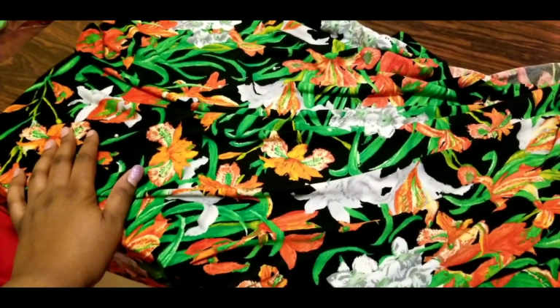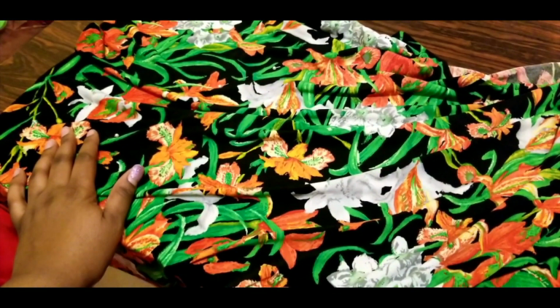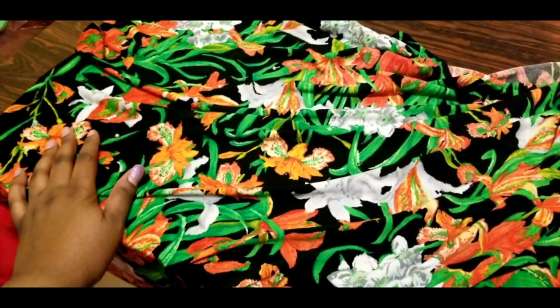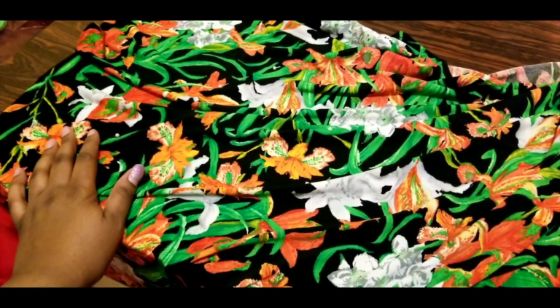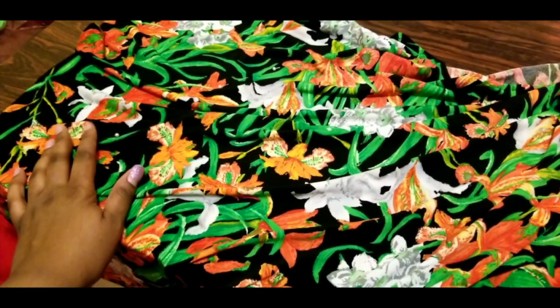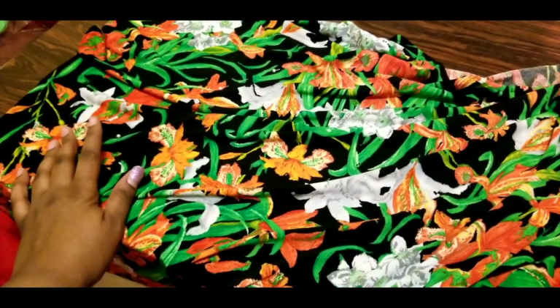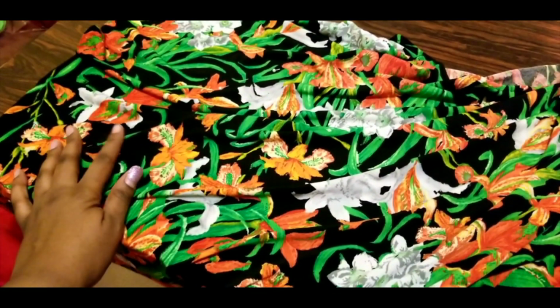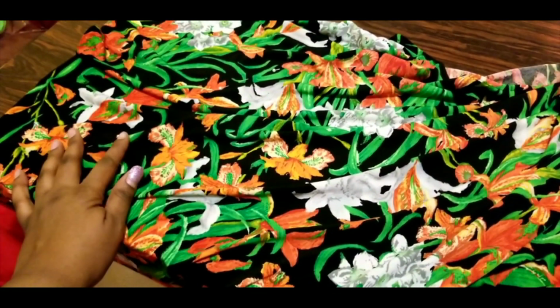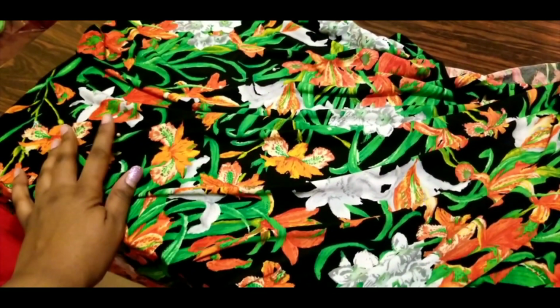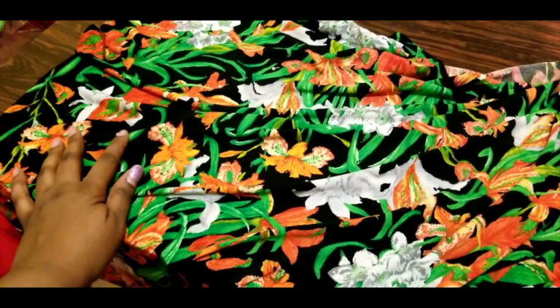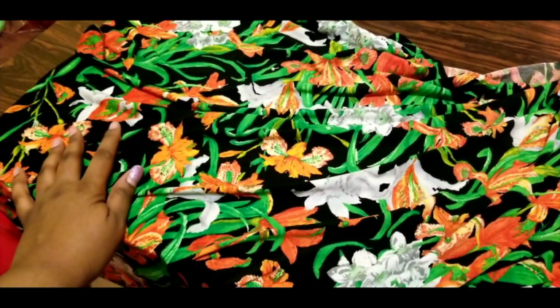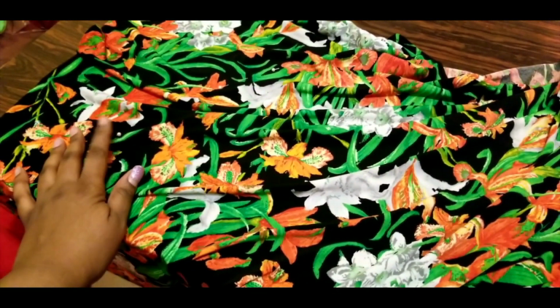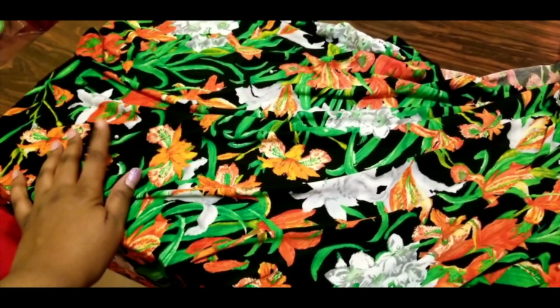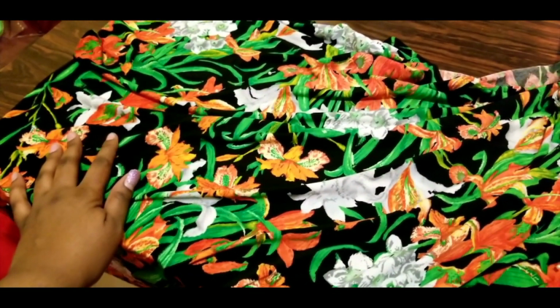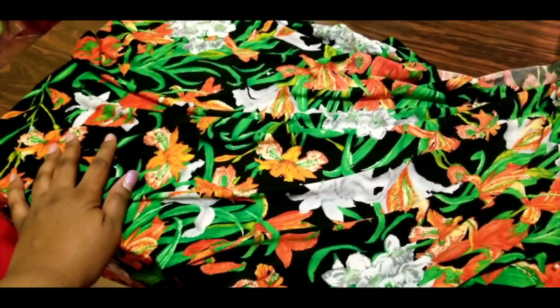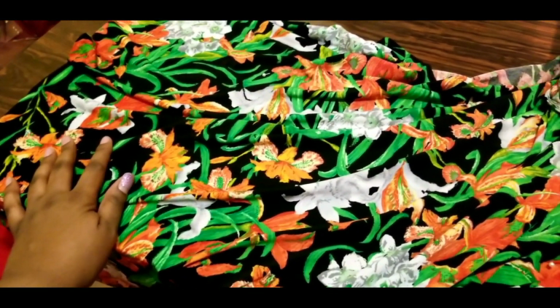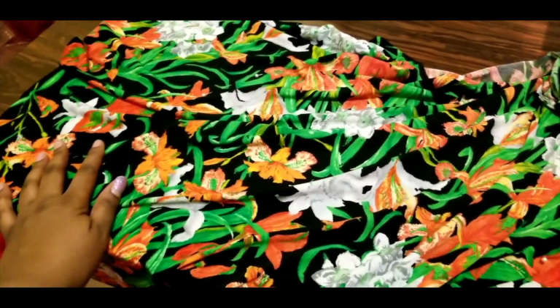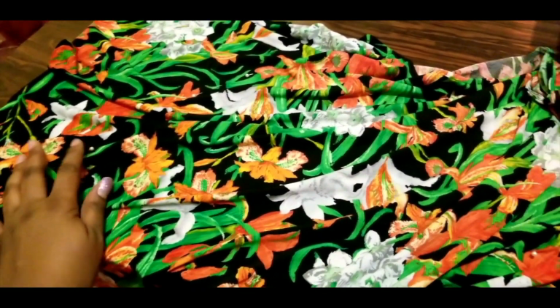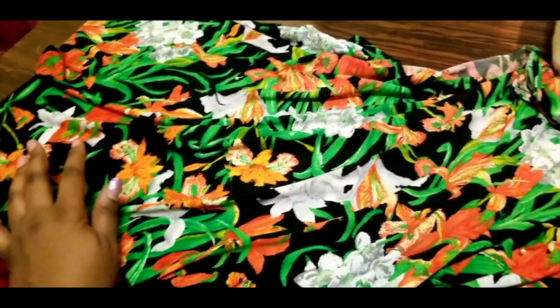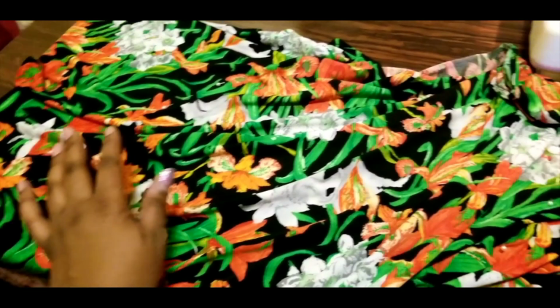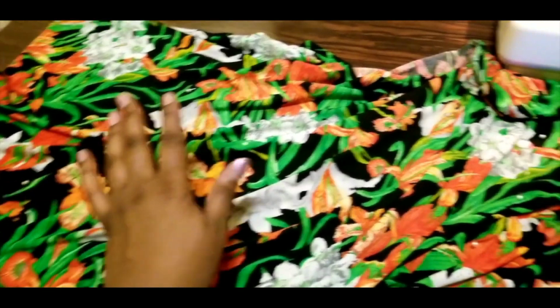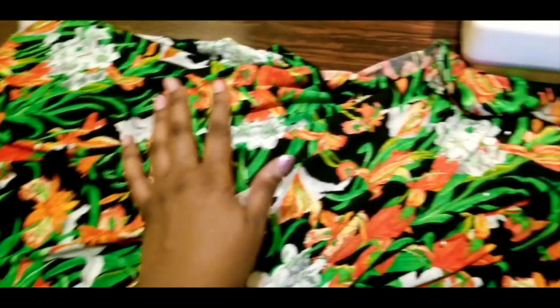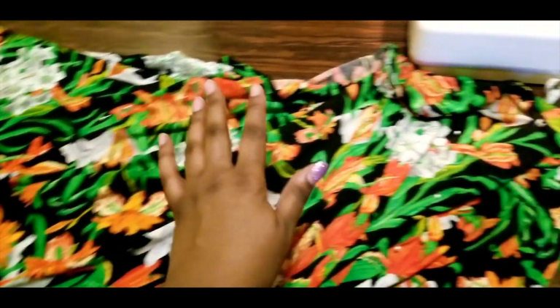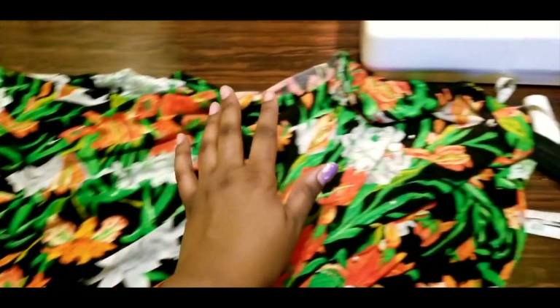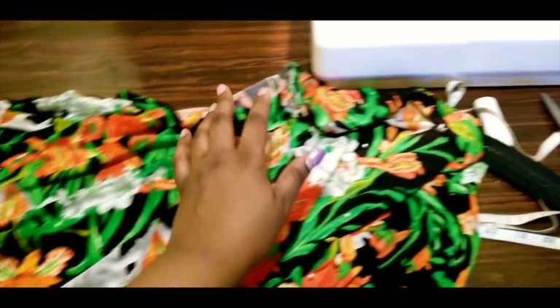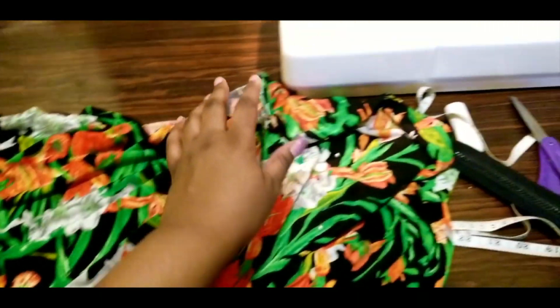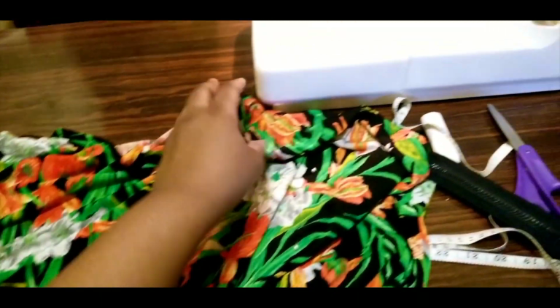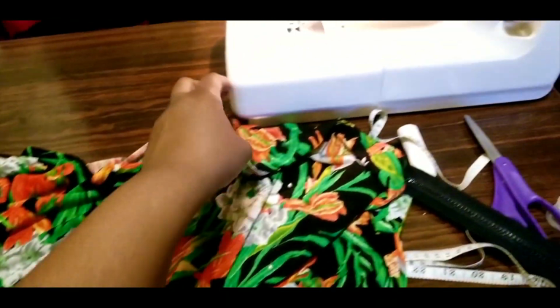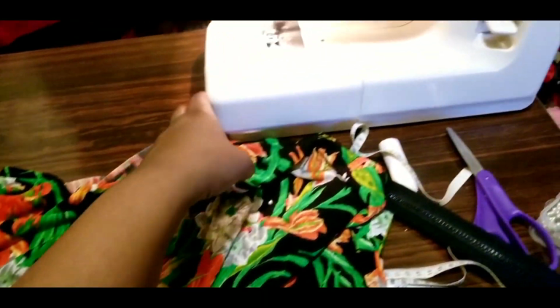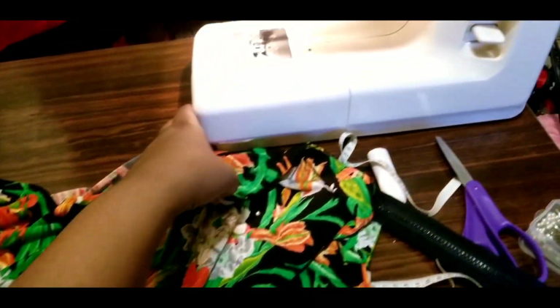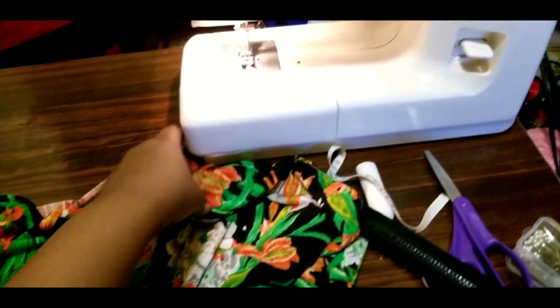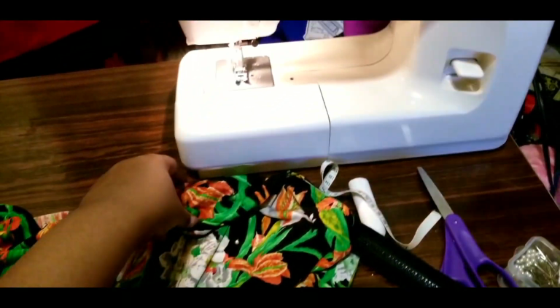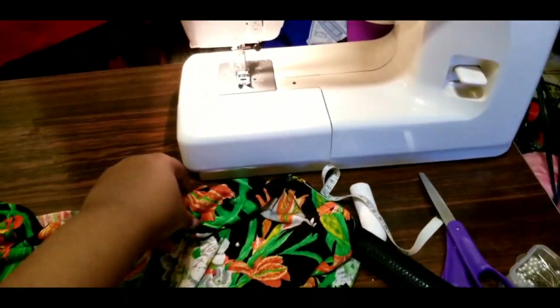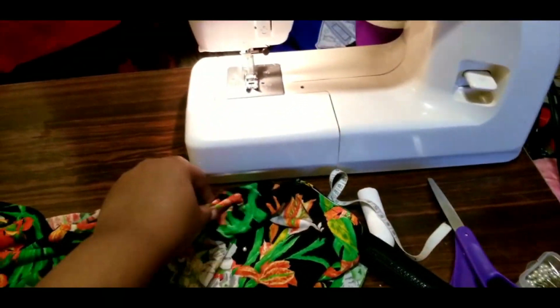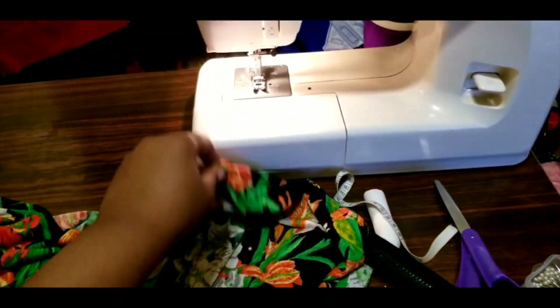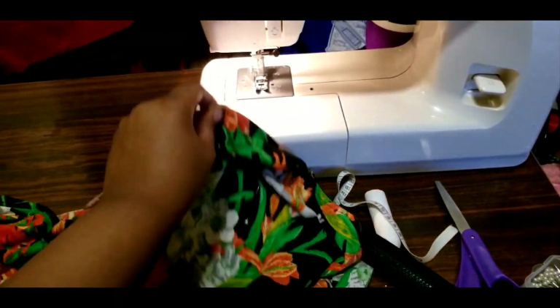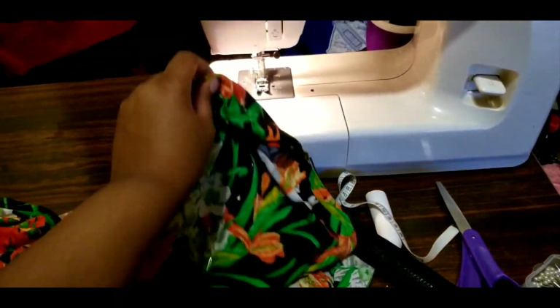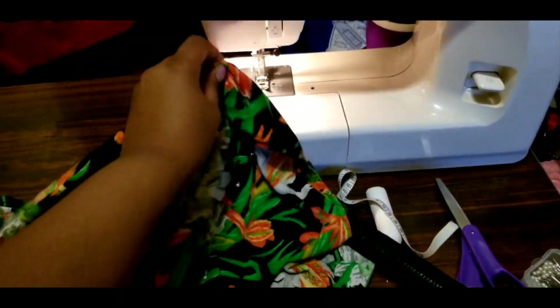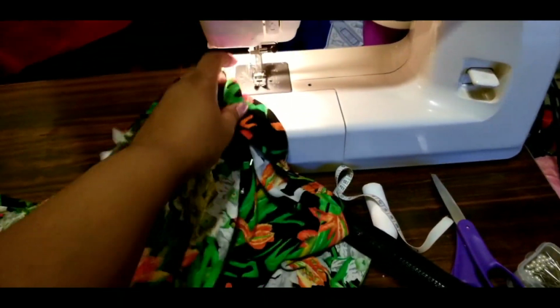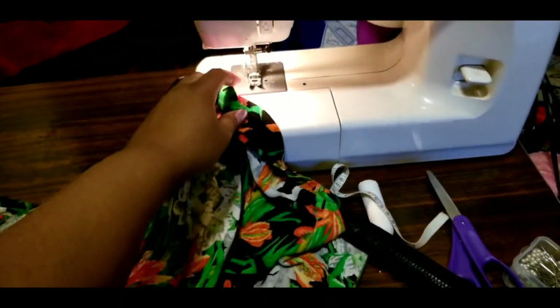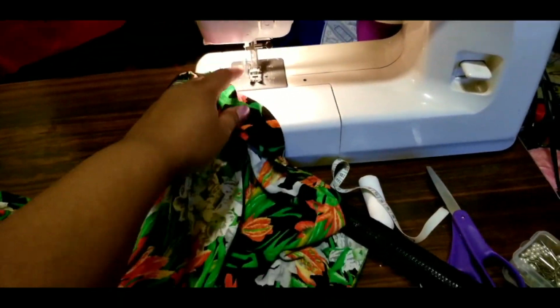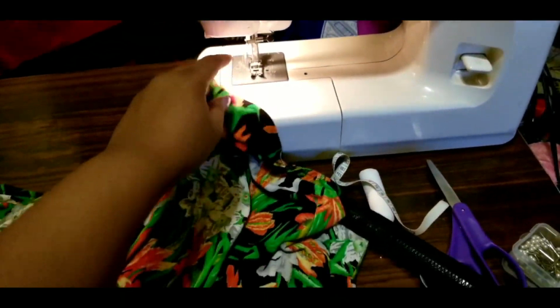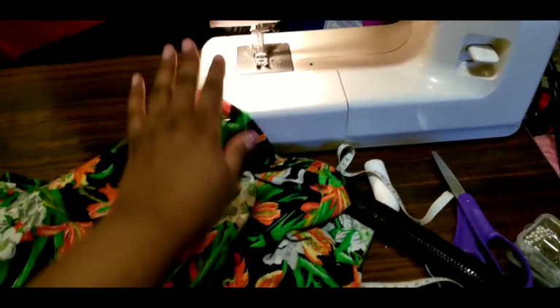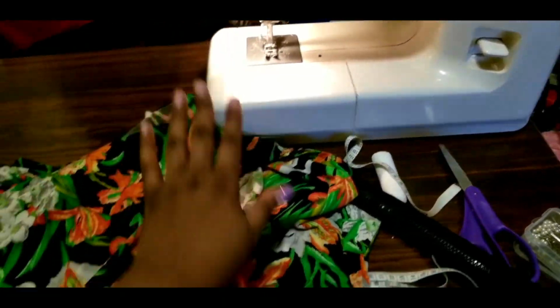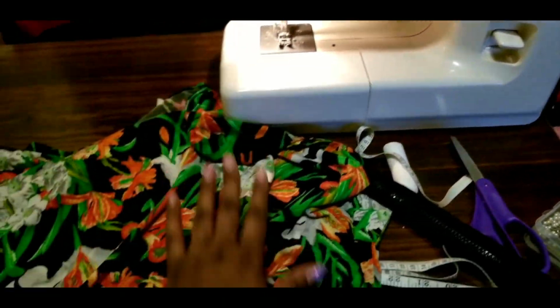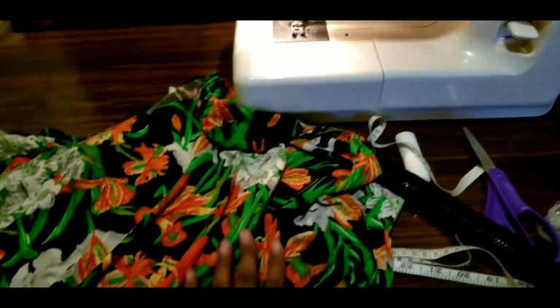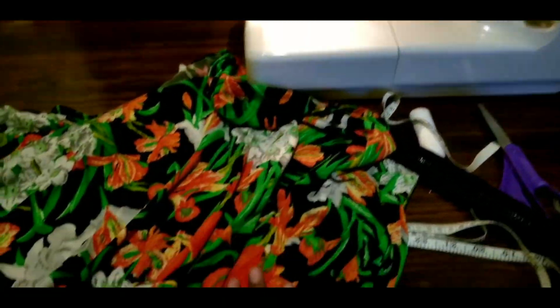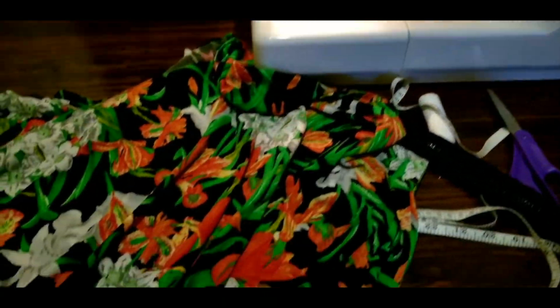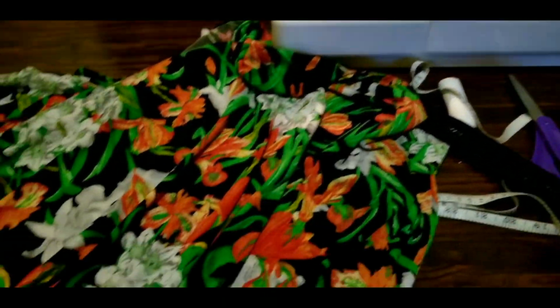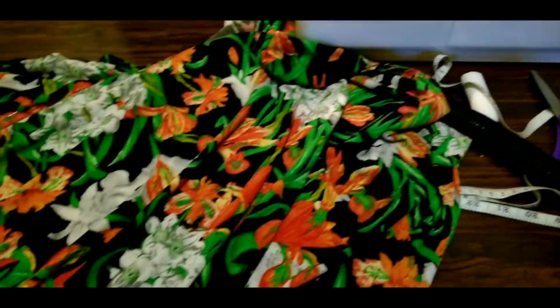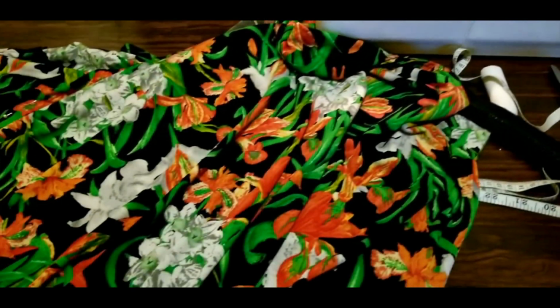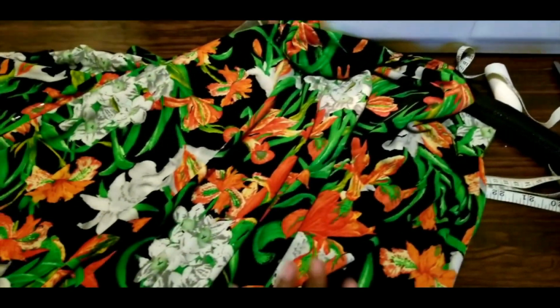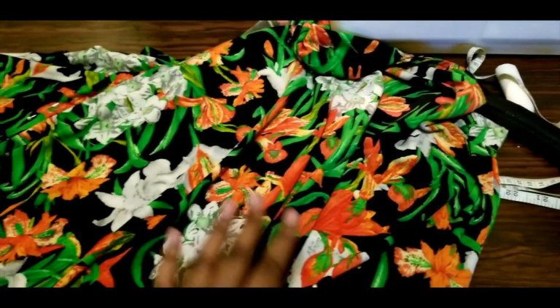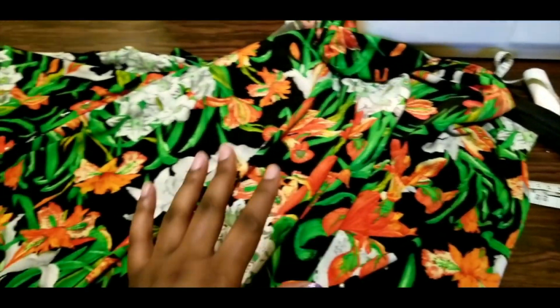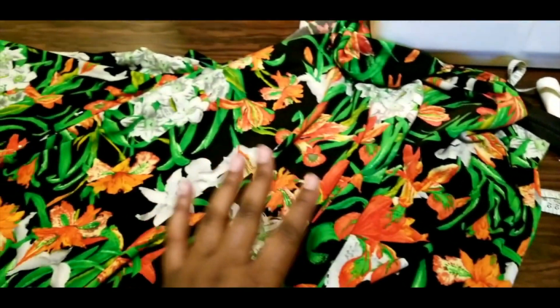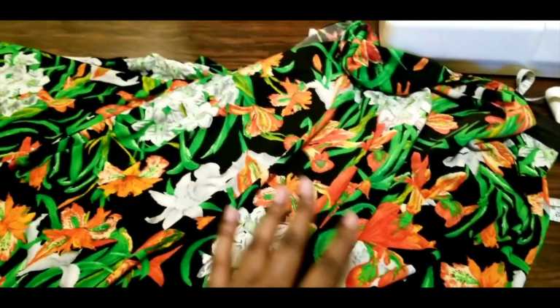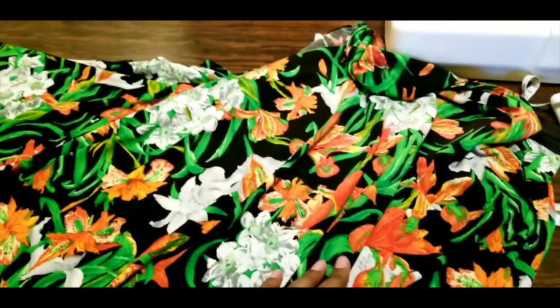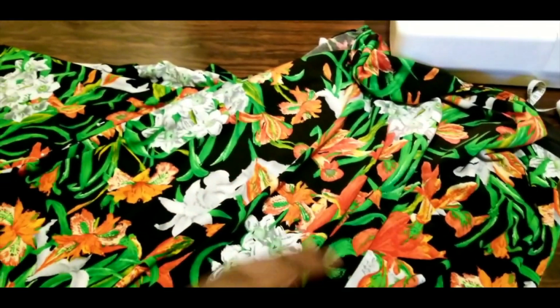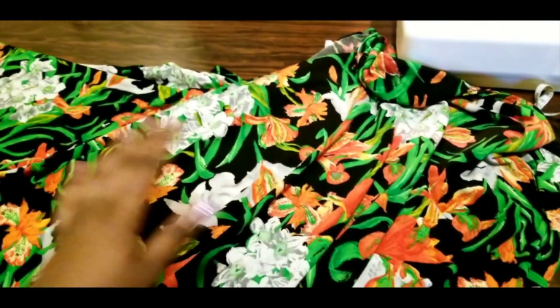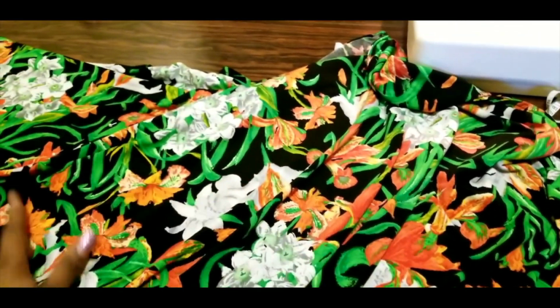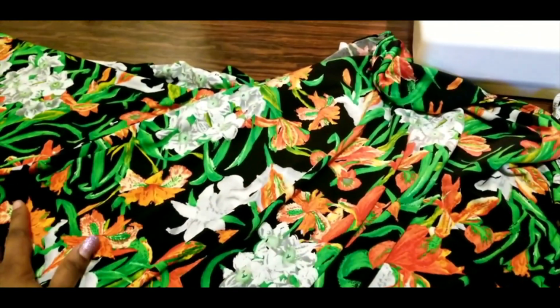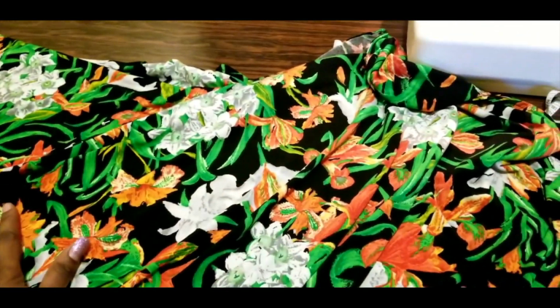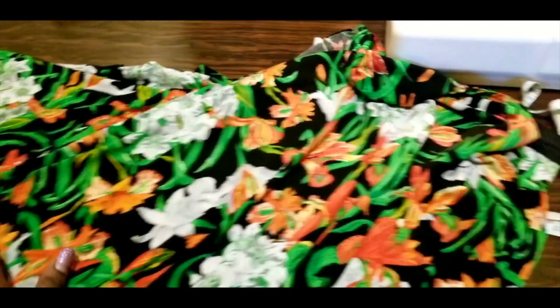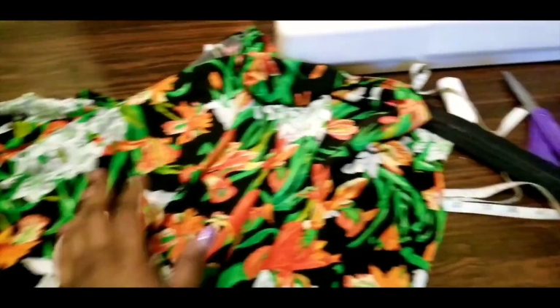So now I'm going to simply sew down both the sleeves on the sides and come back and show you my beautiful piece.